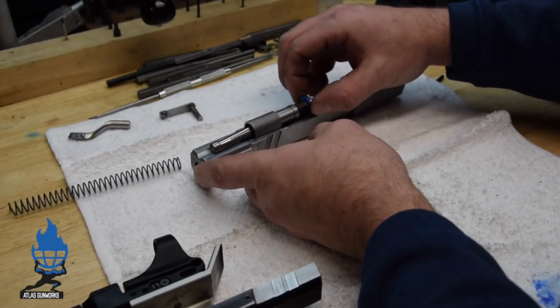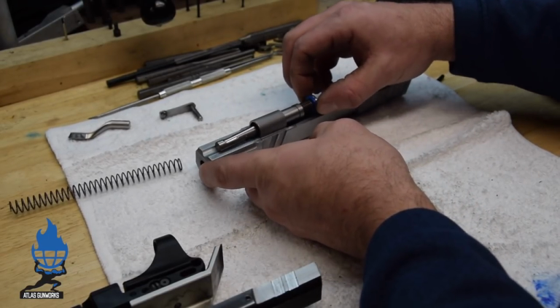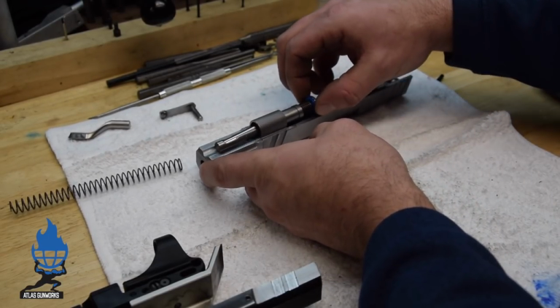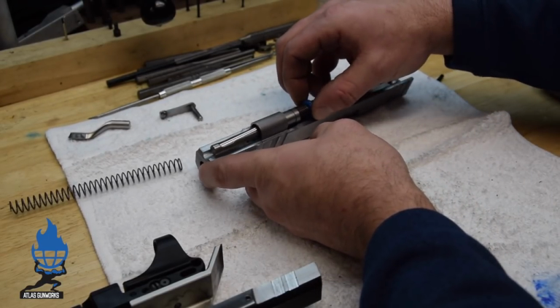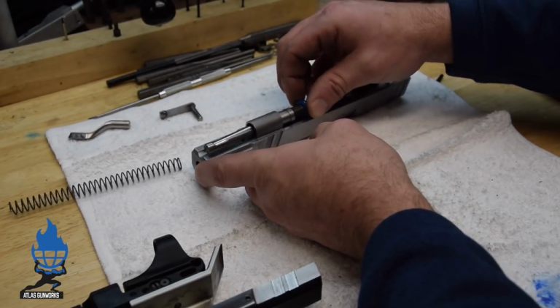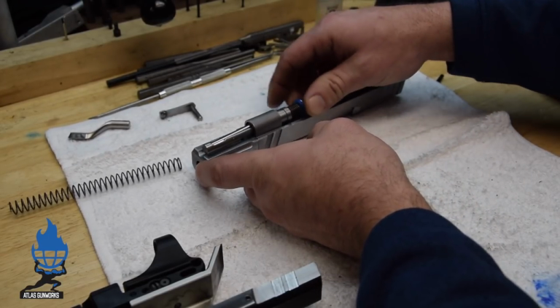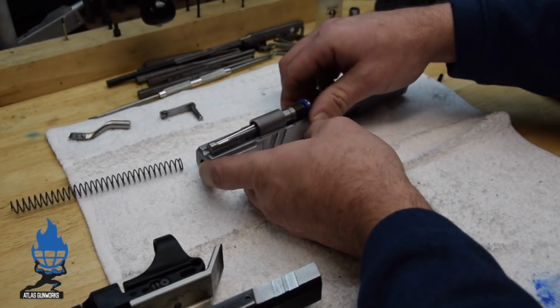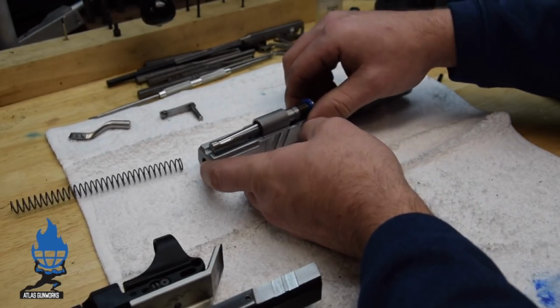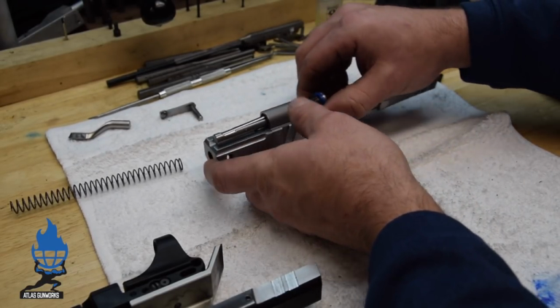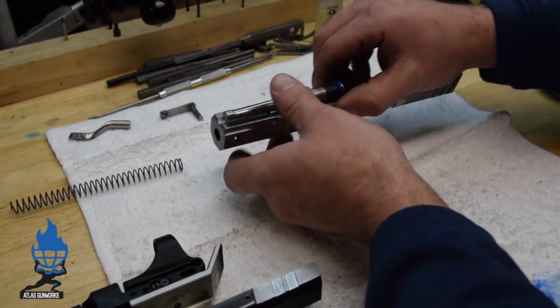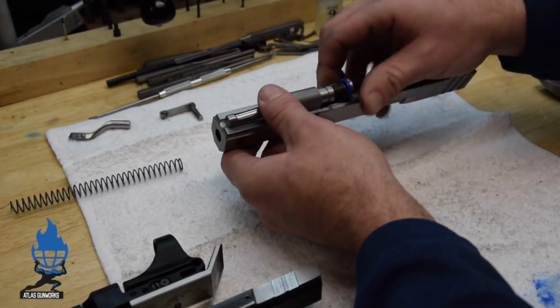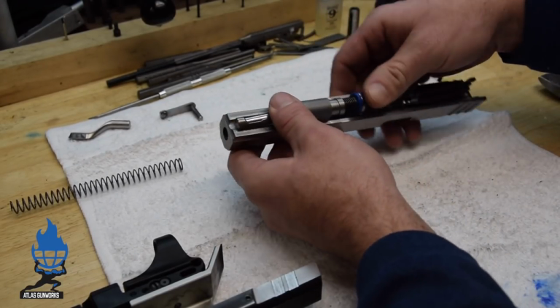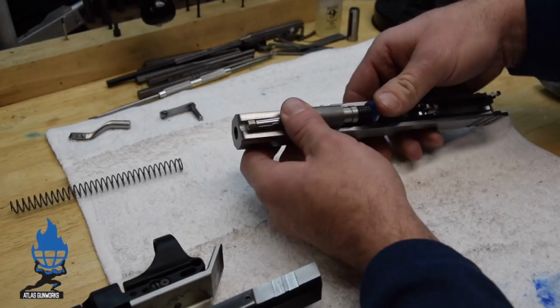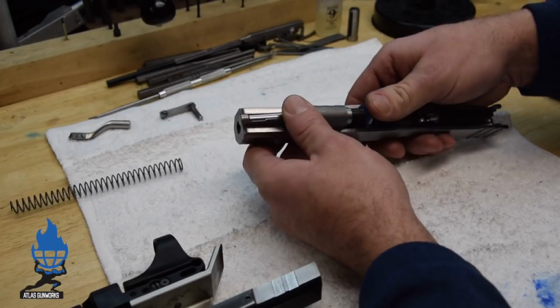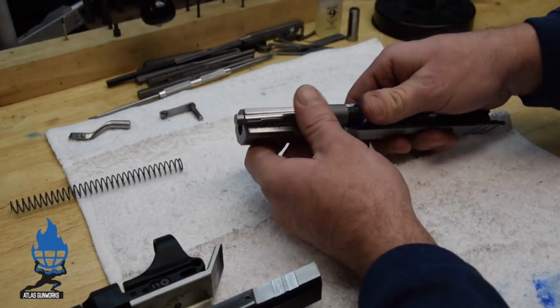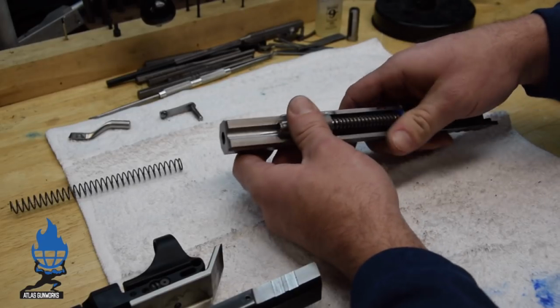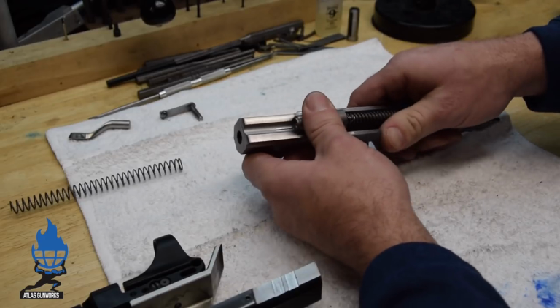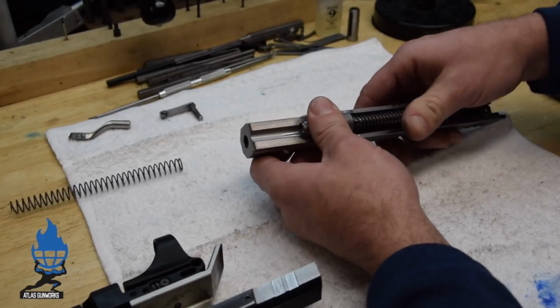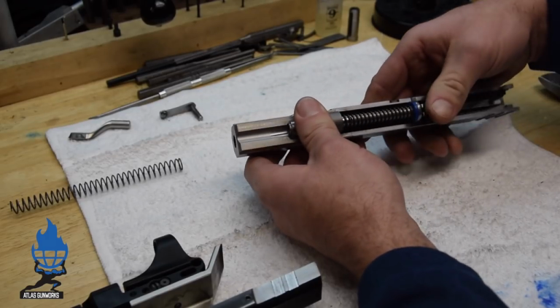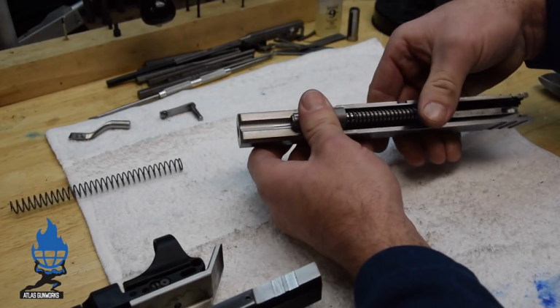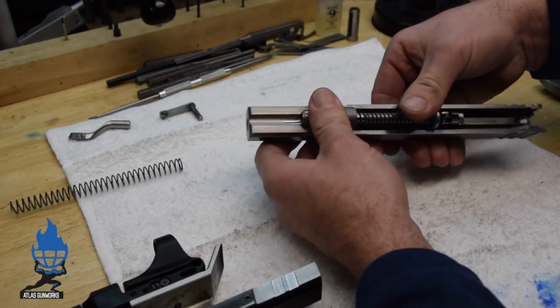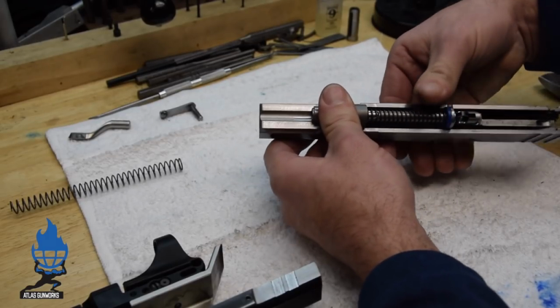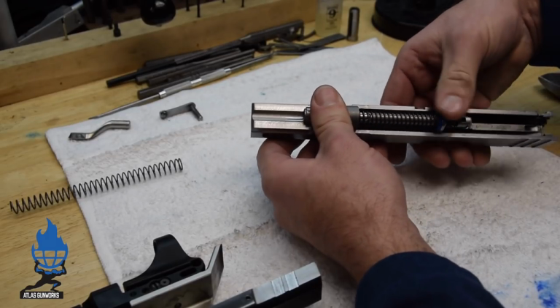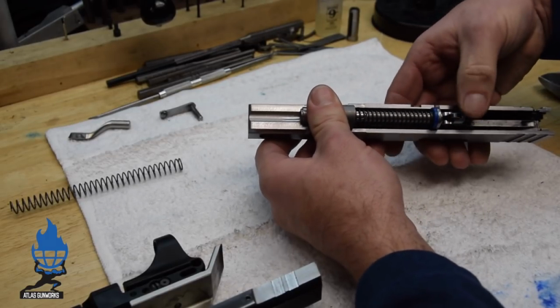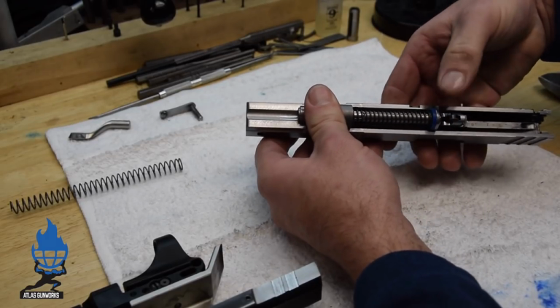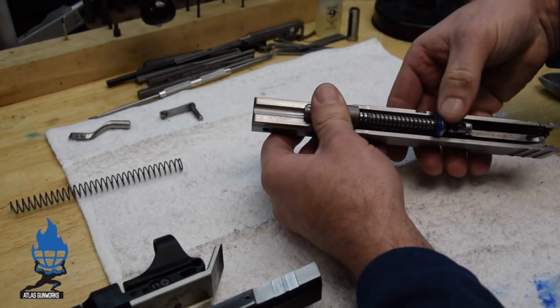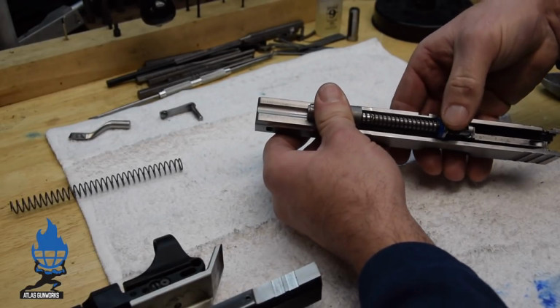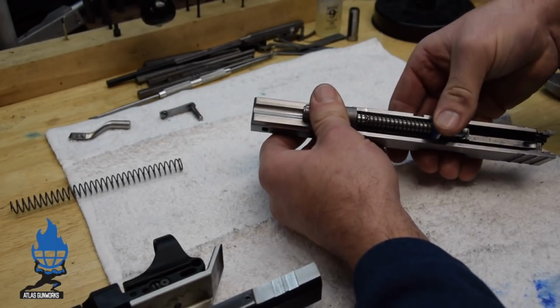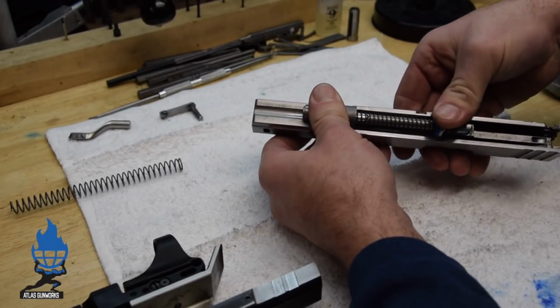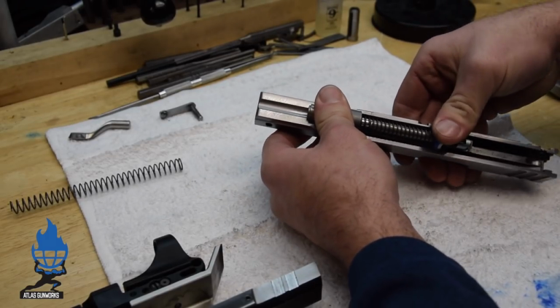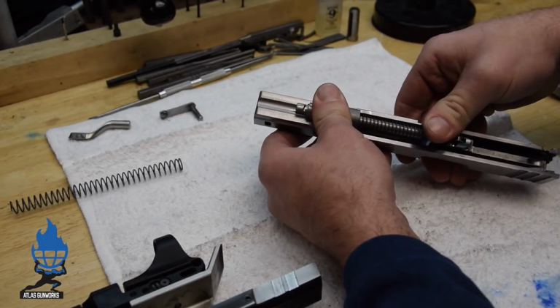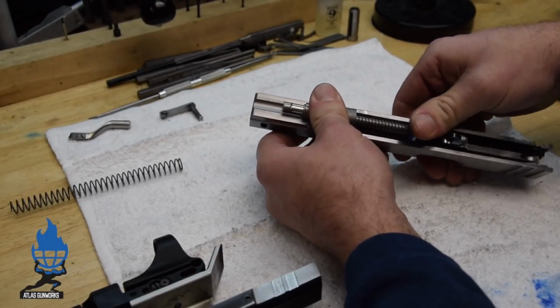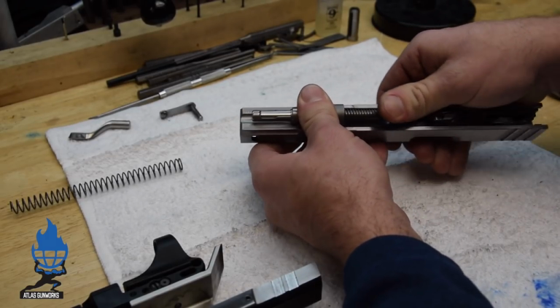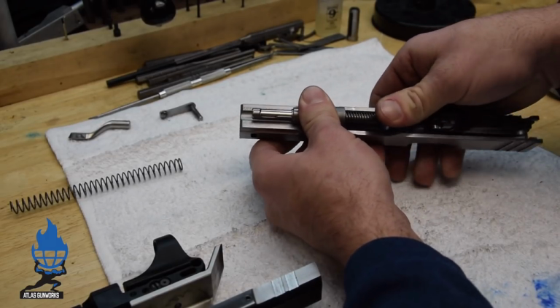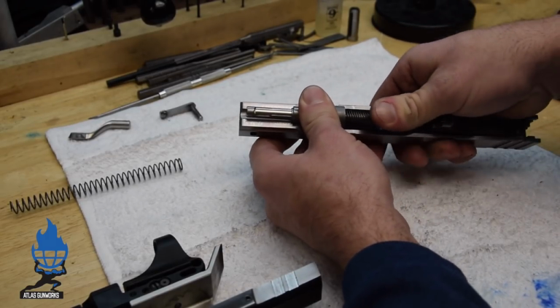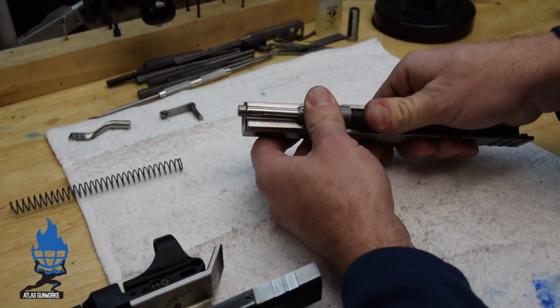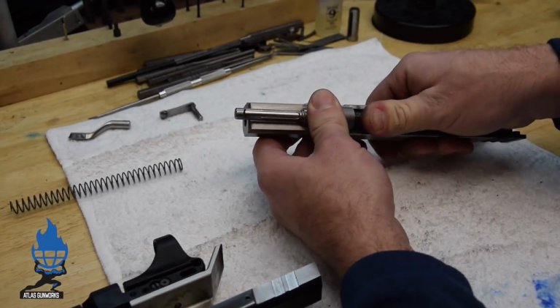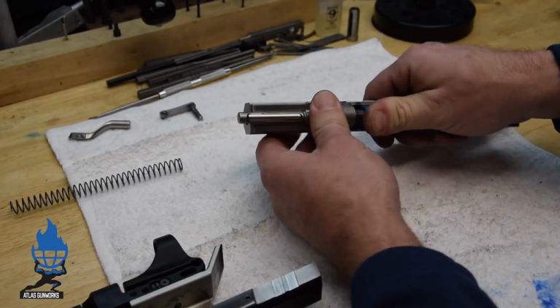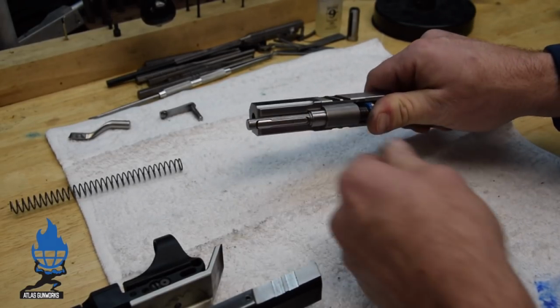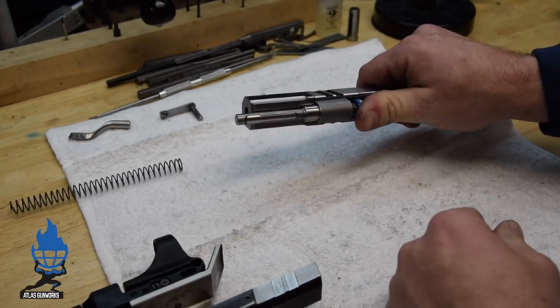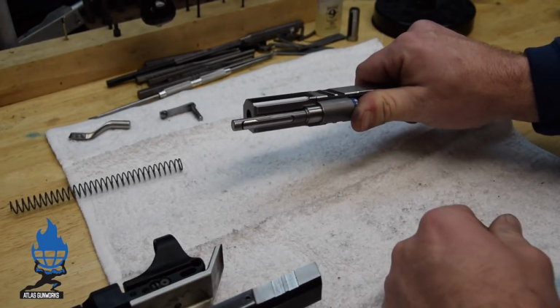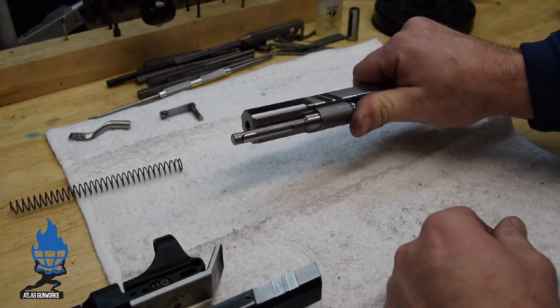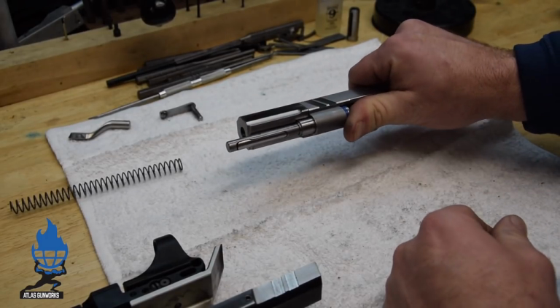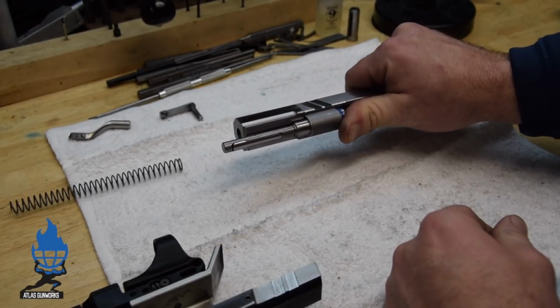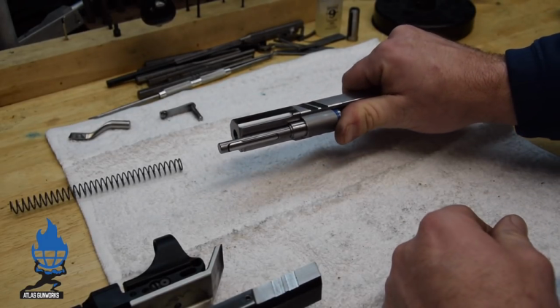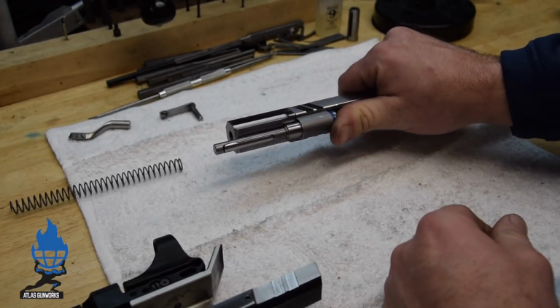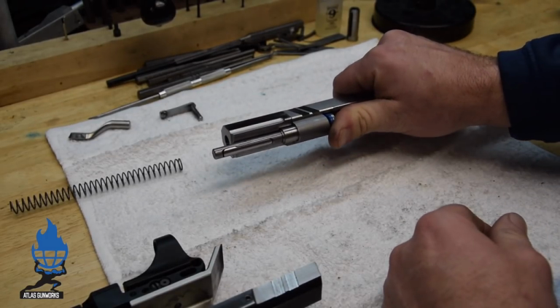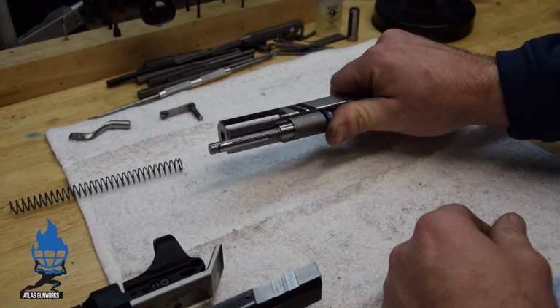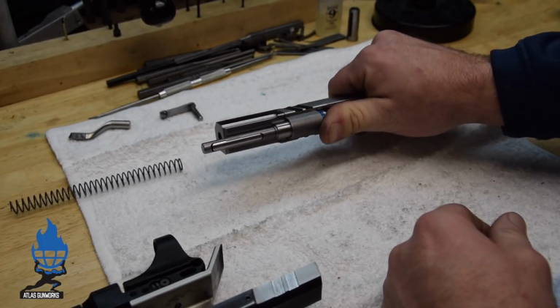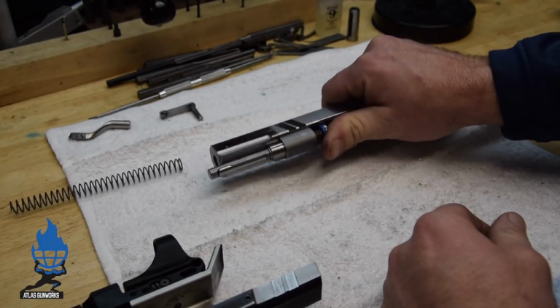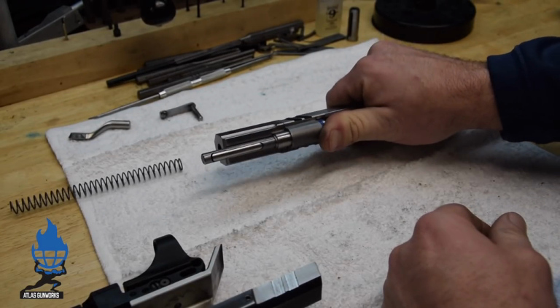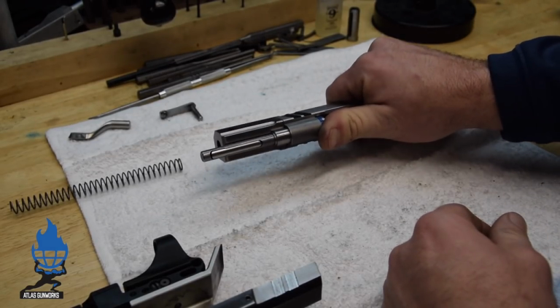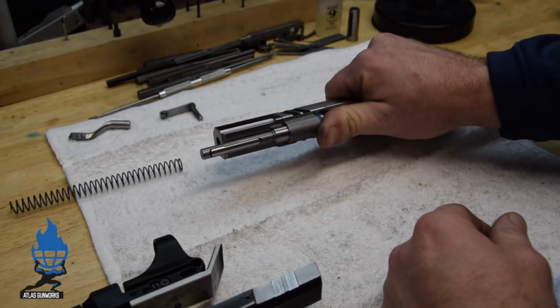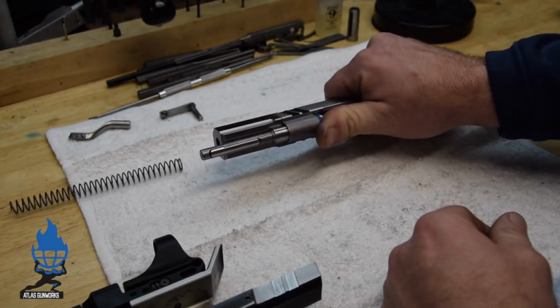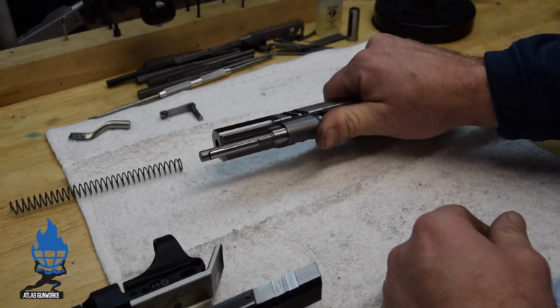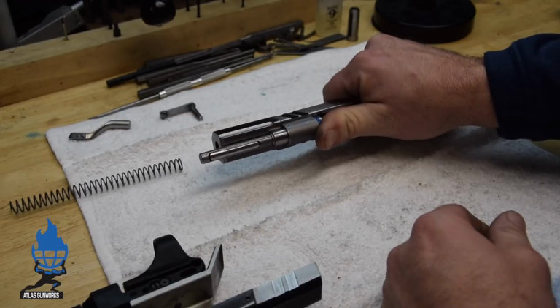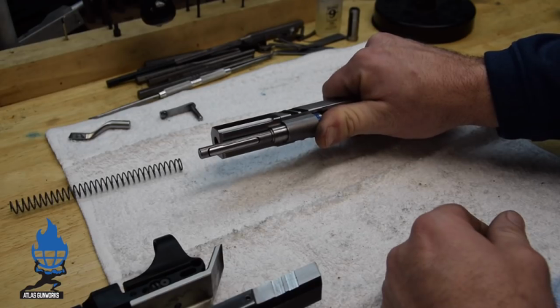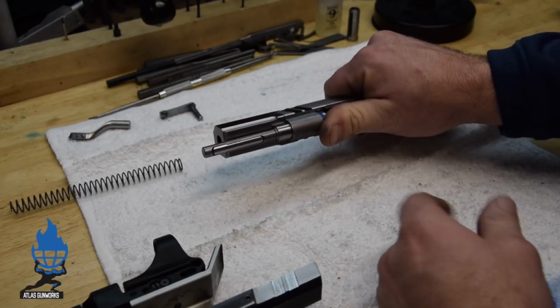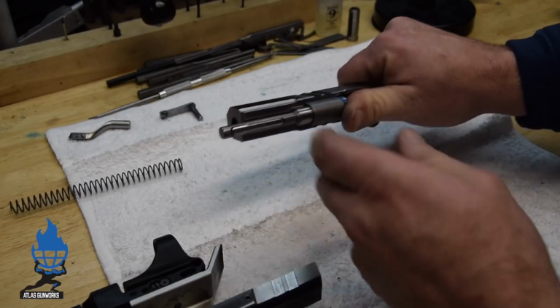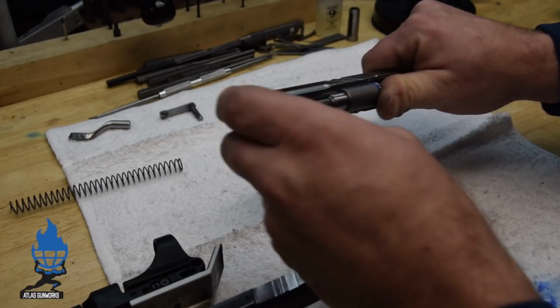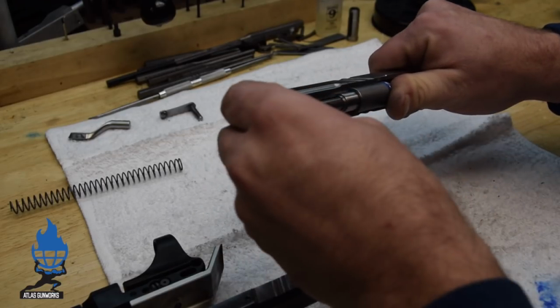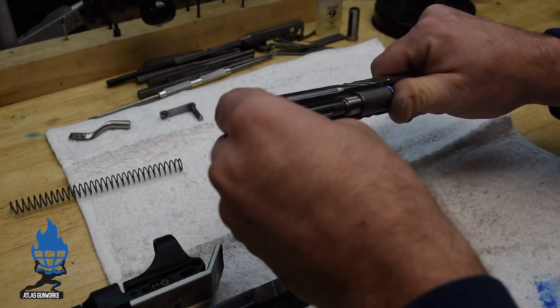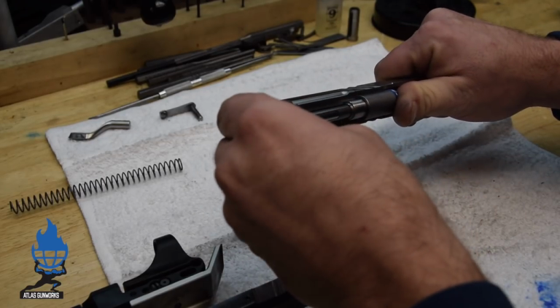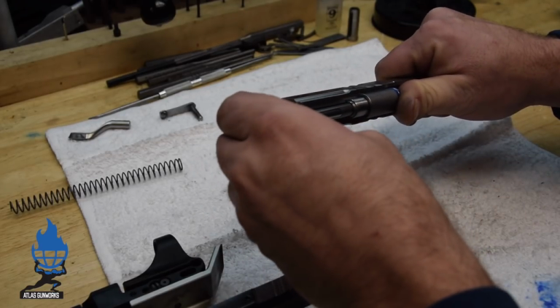Same spring that was binding a second ago — good to go. That's all you need.